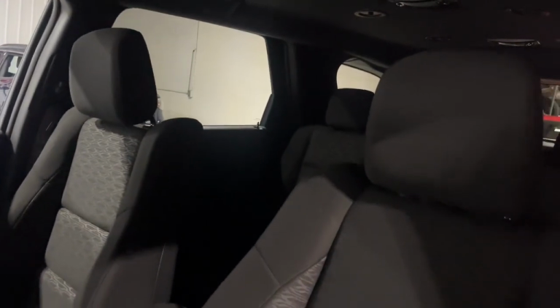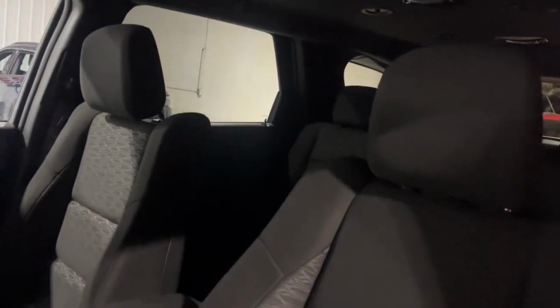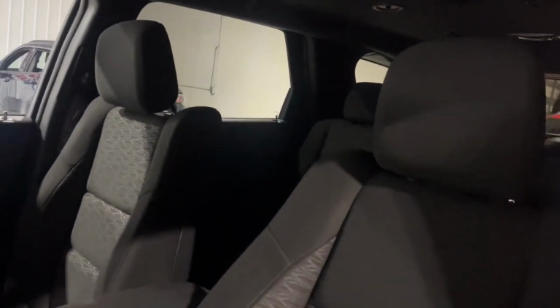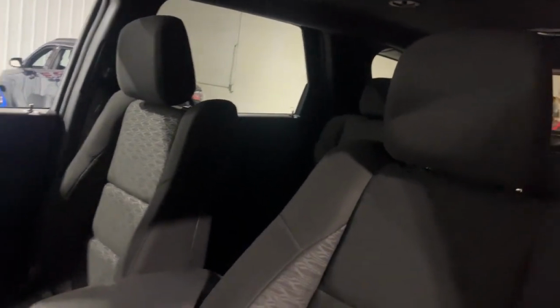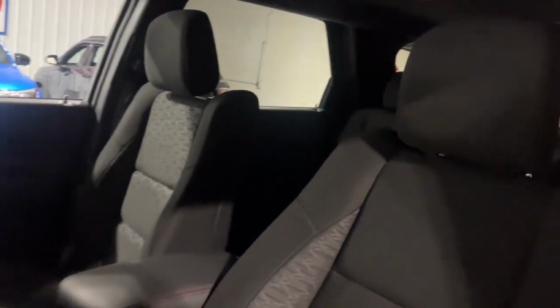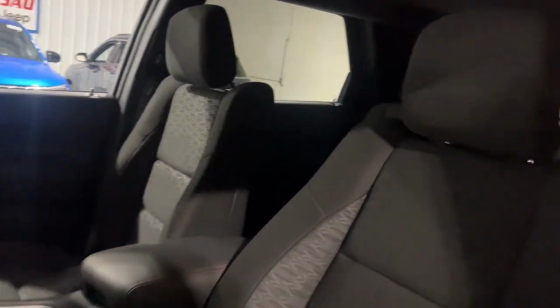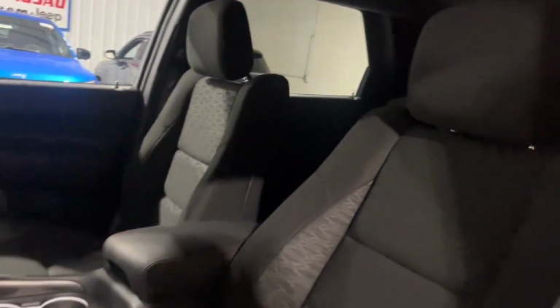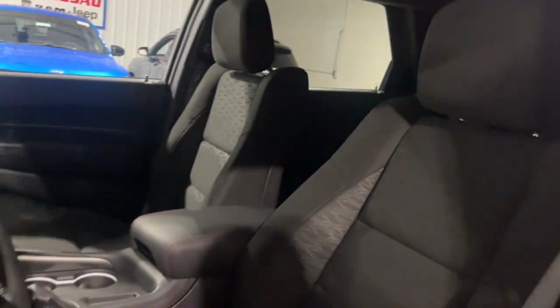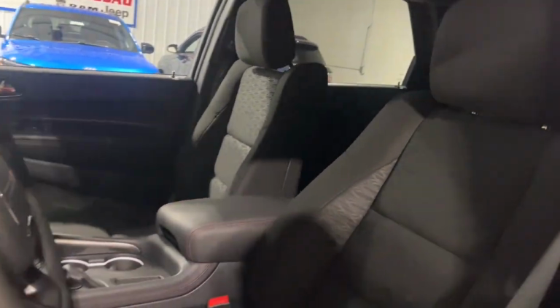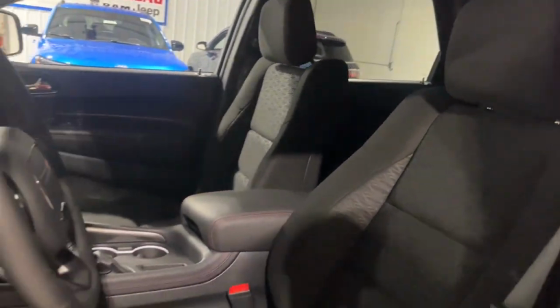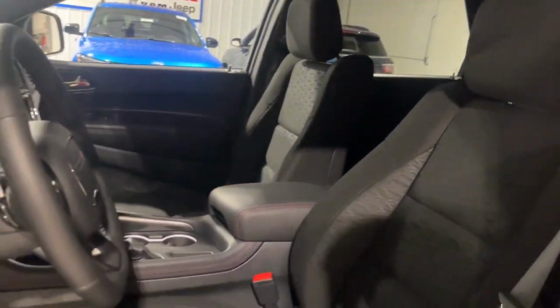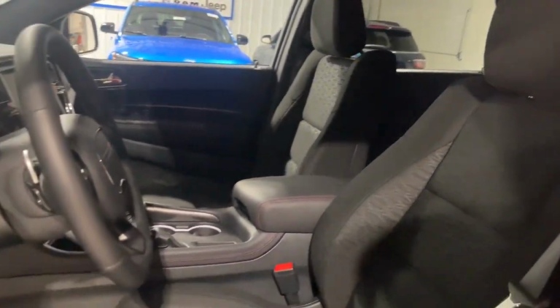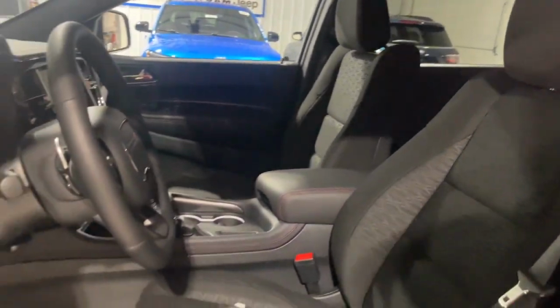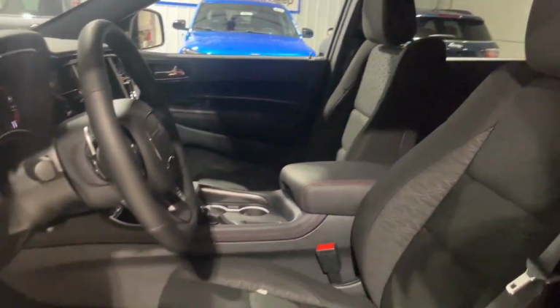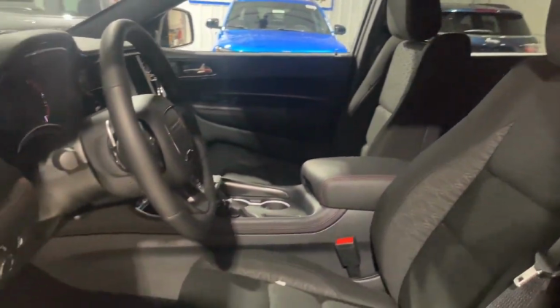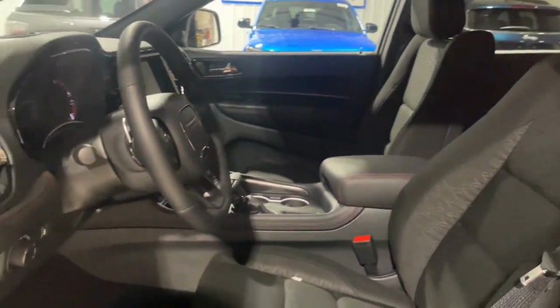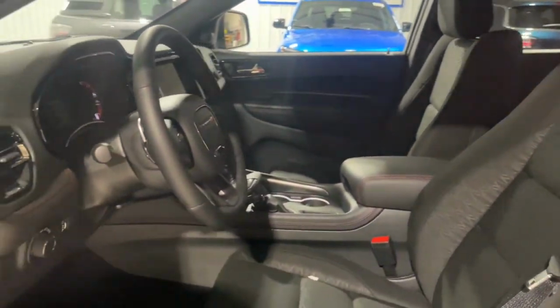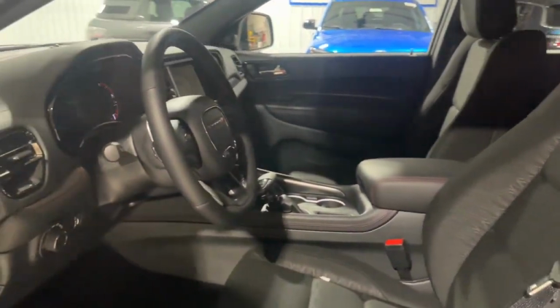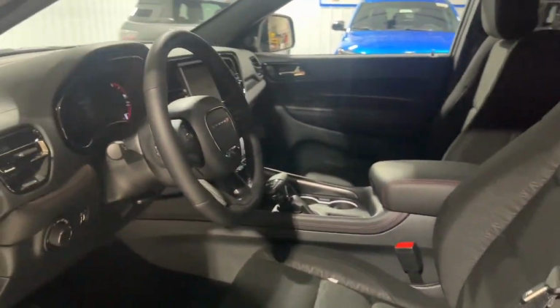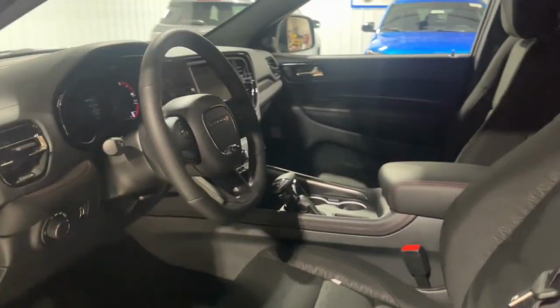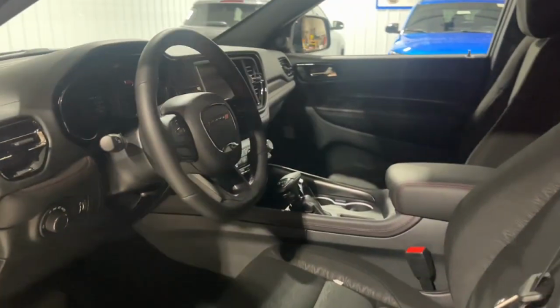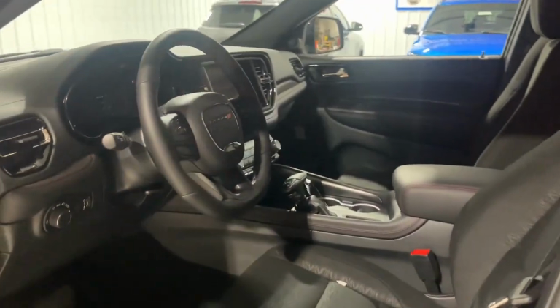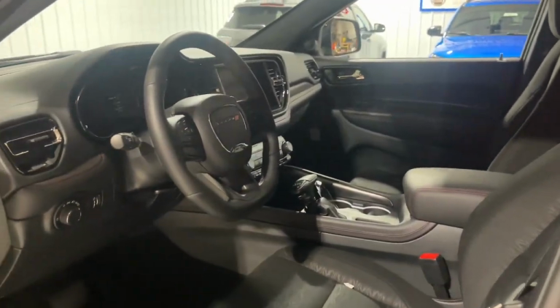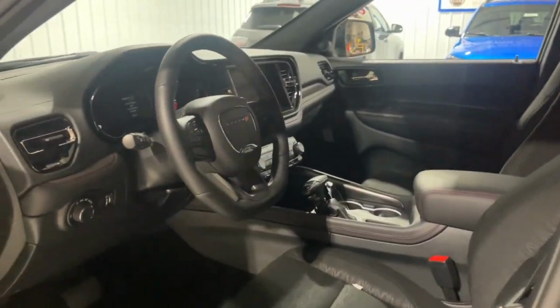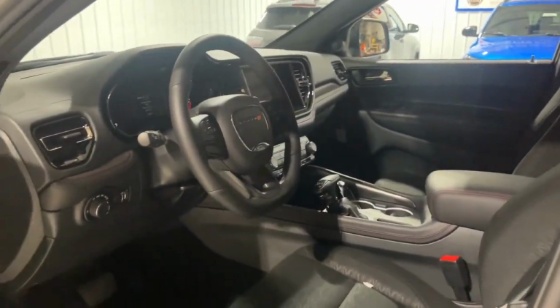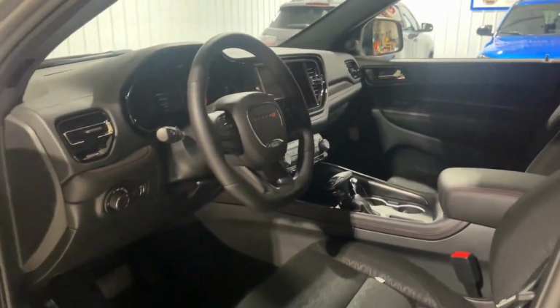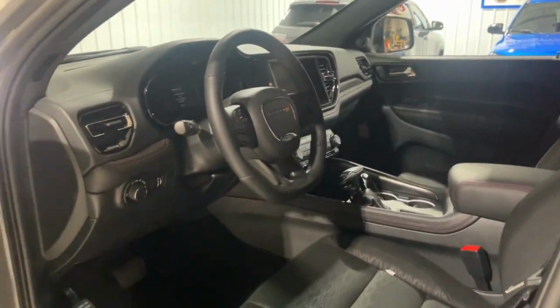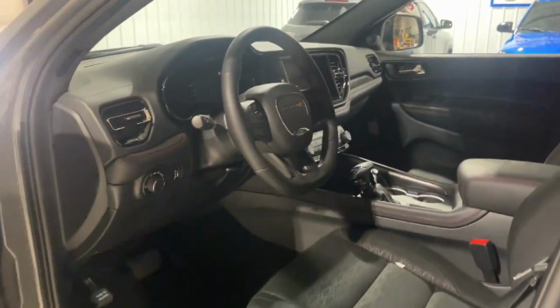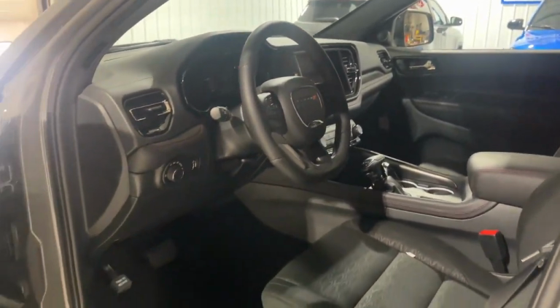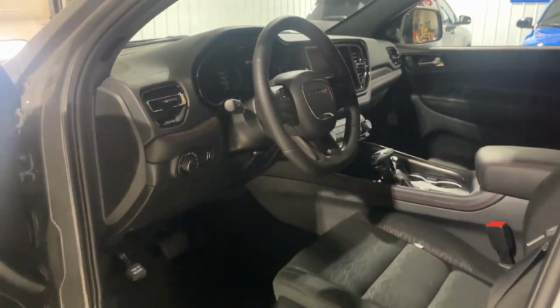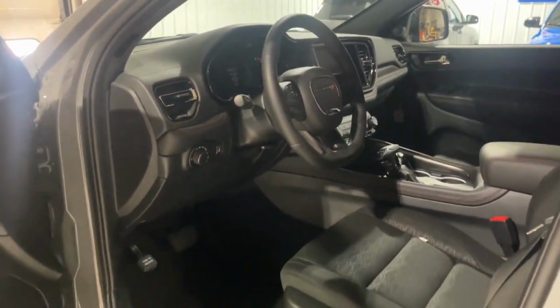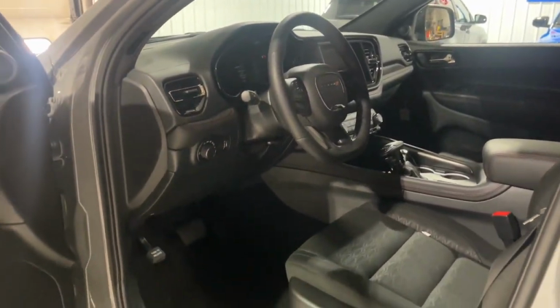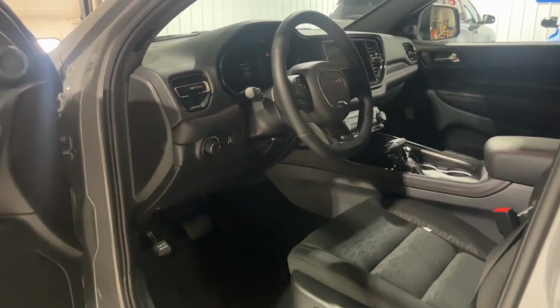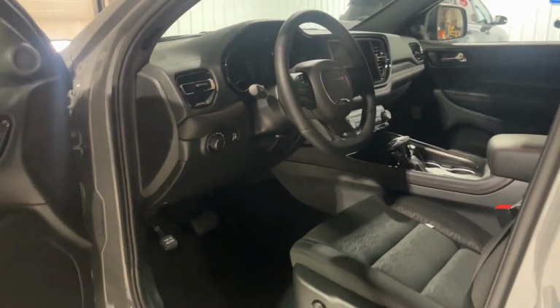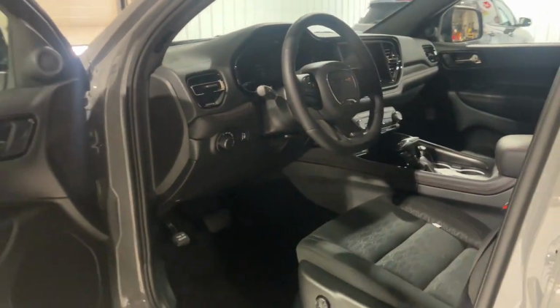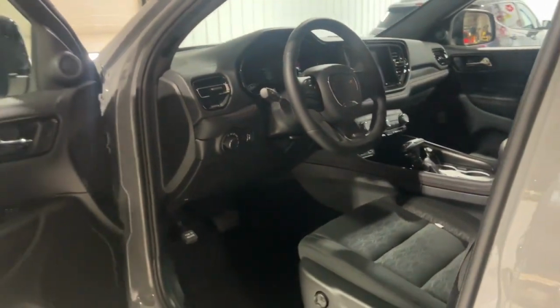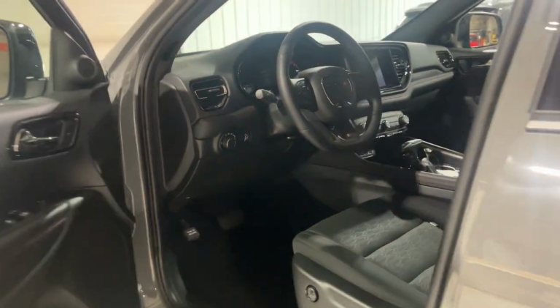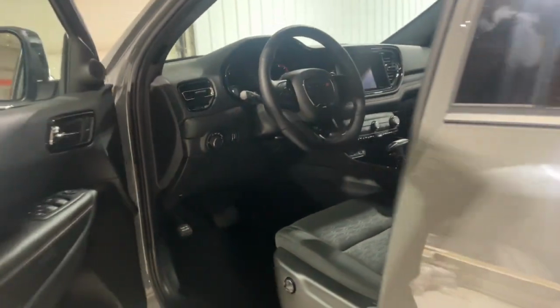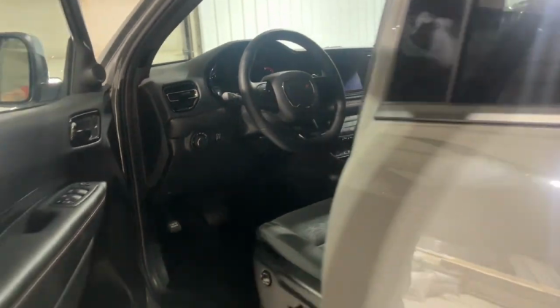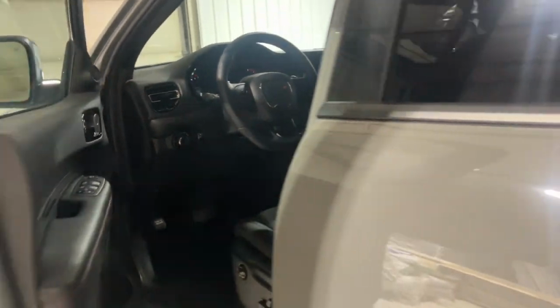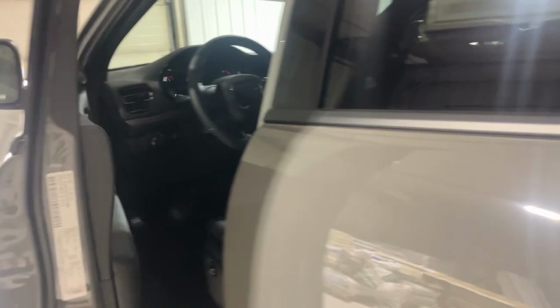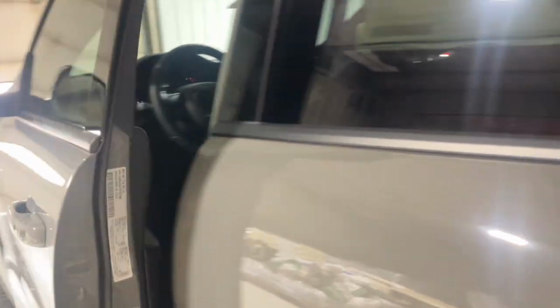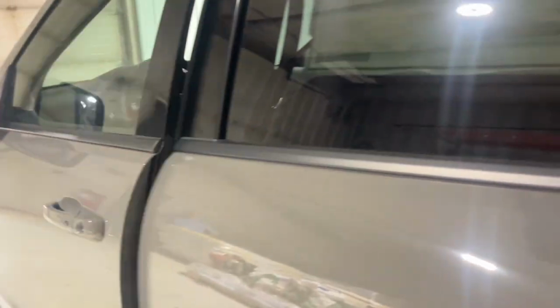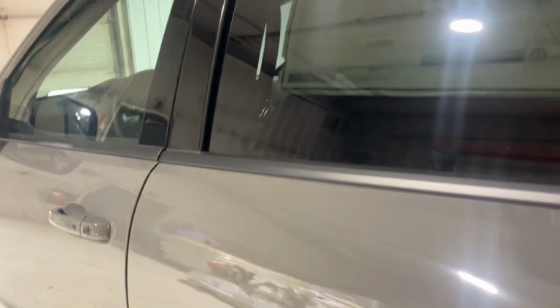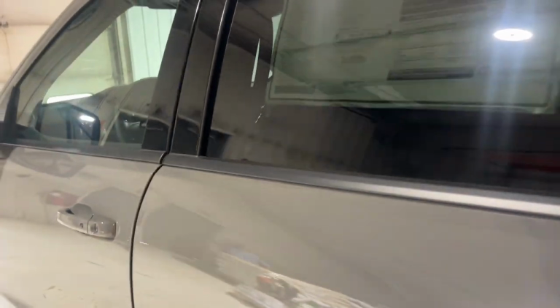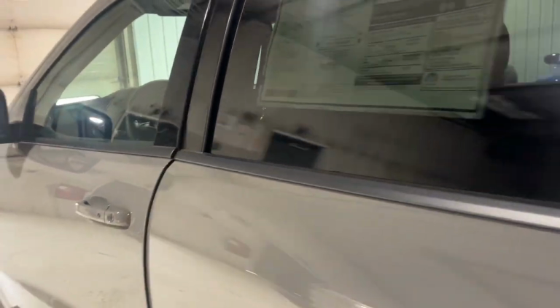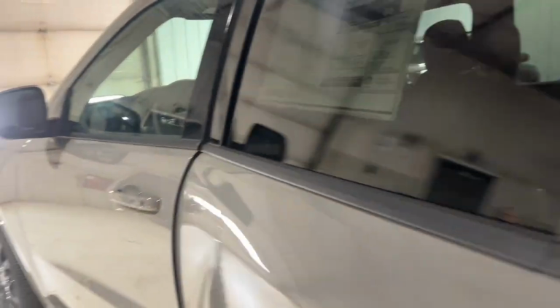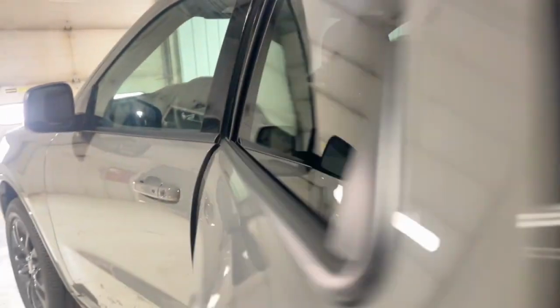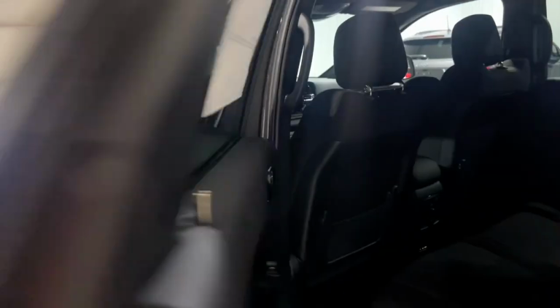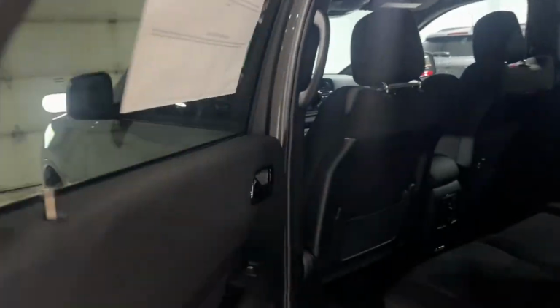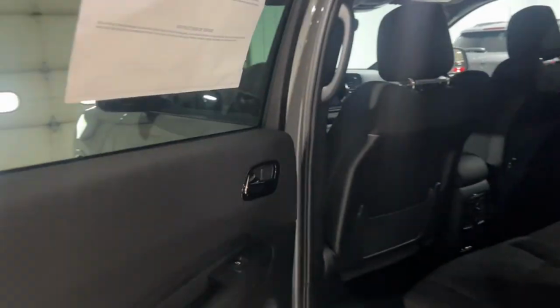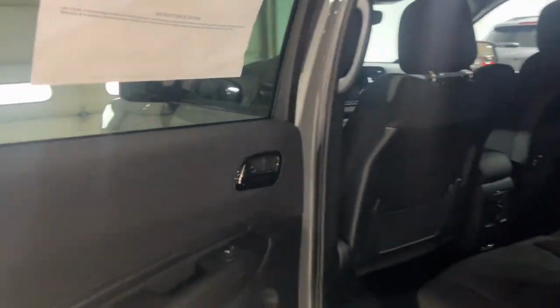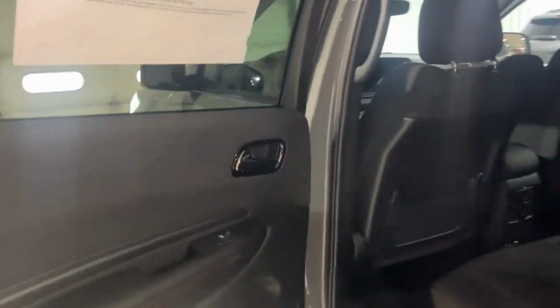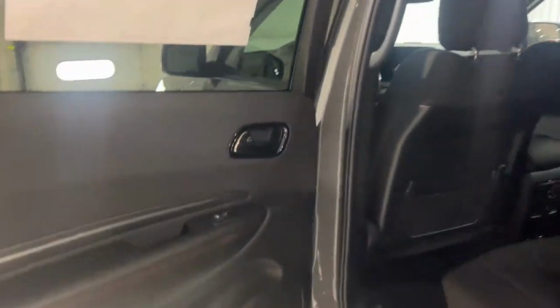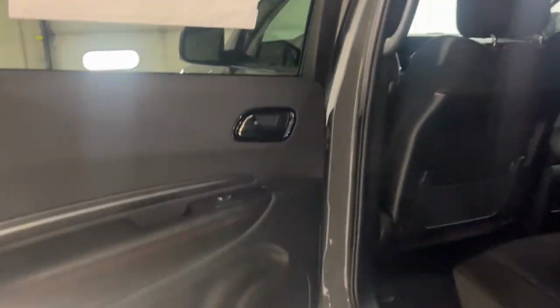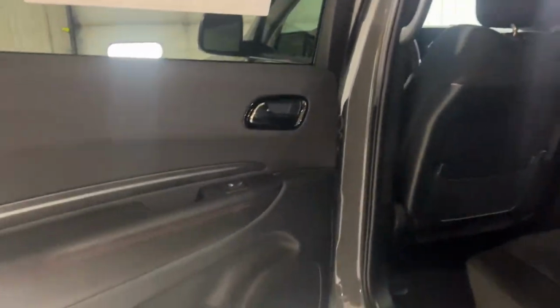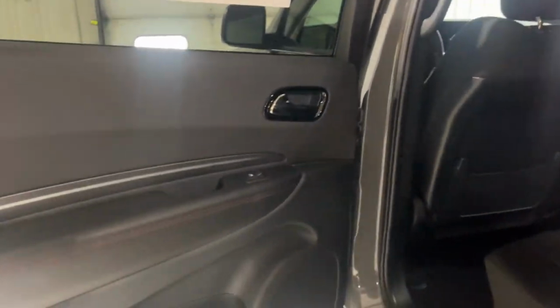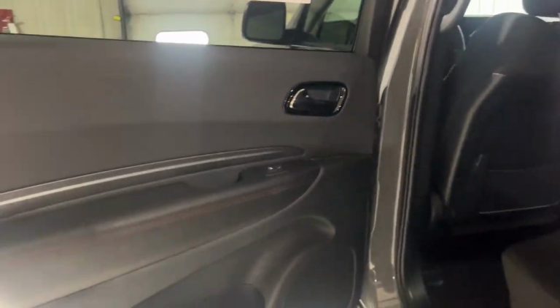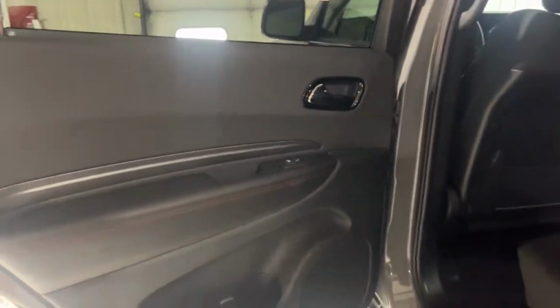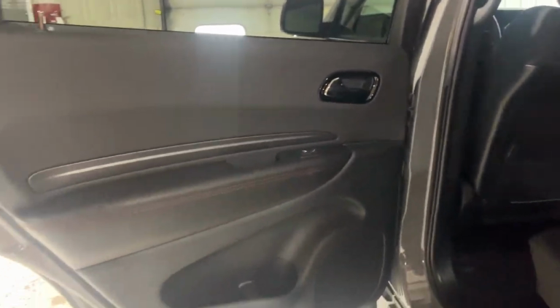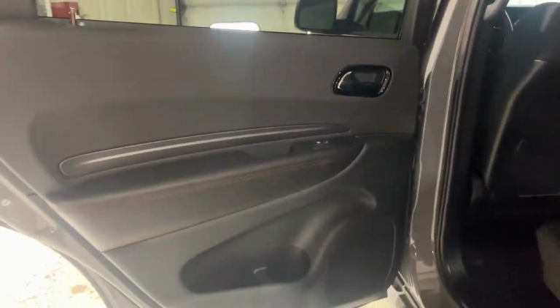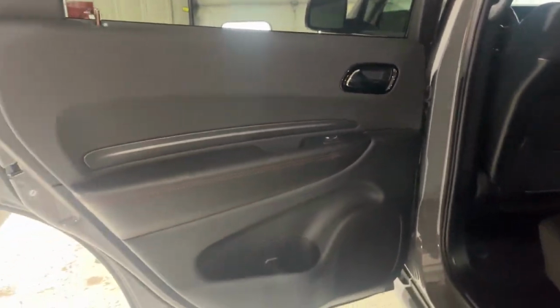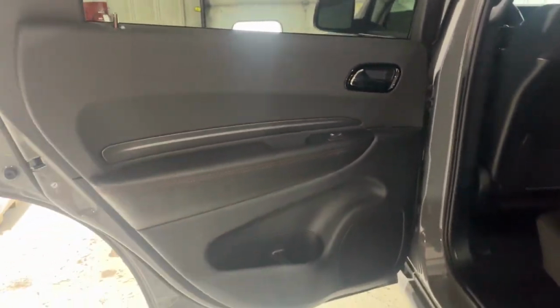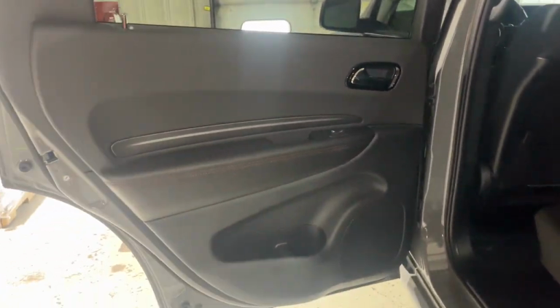Heated mirrors, remote engine start, power liftgate. Seriously powerful. Stylishly comfortable. The Durango awaits.